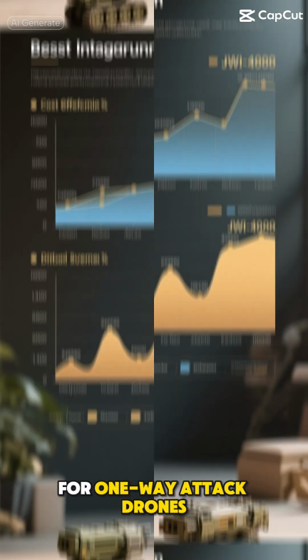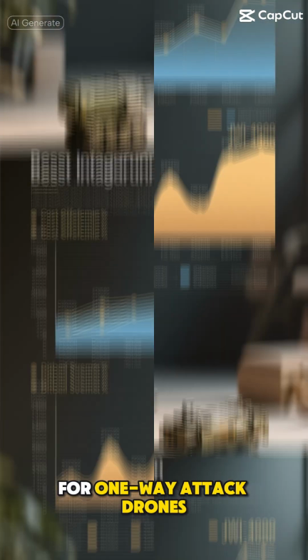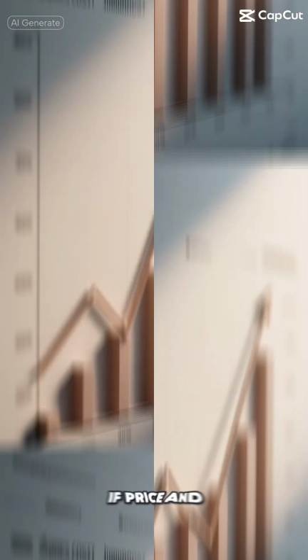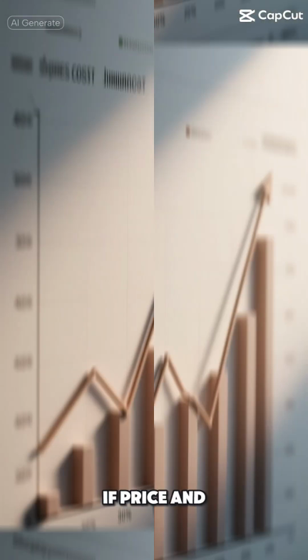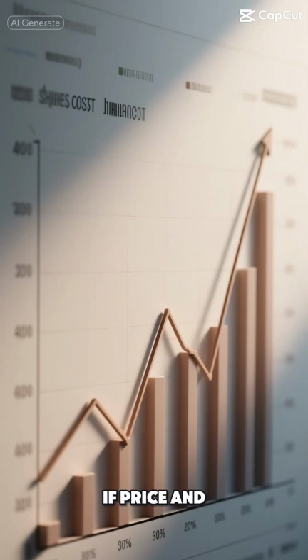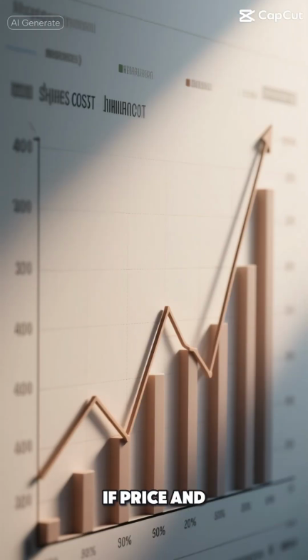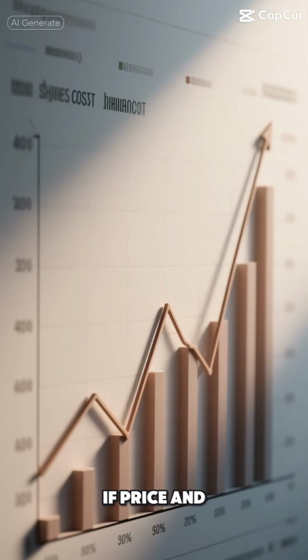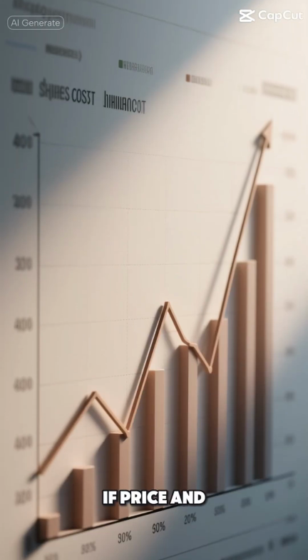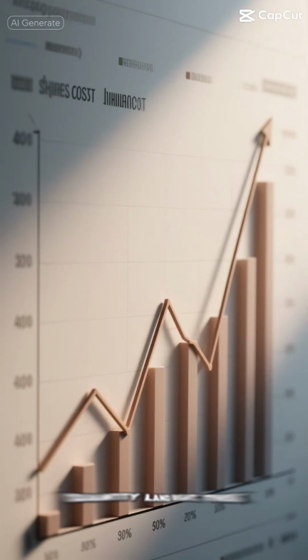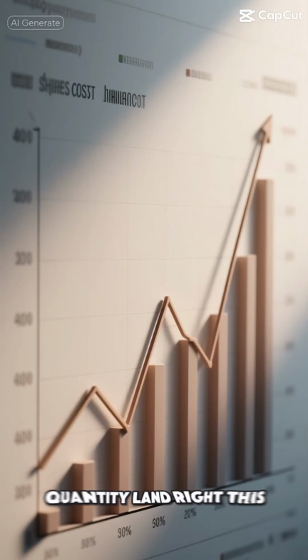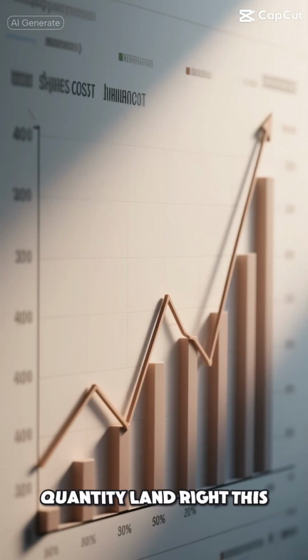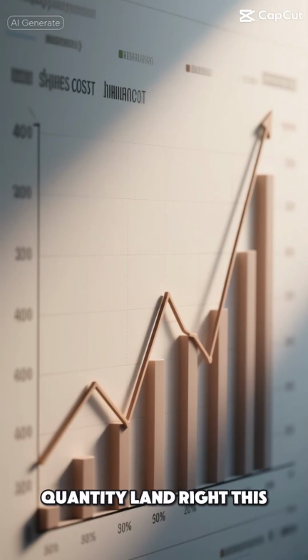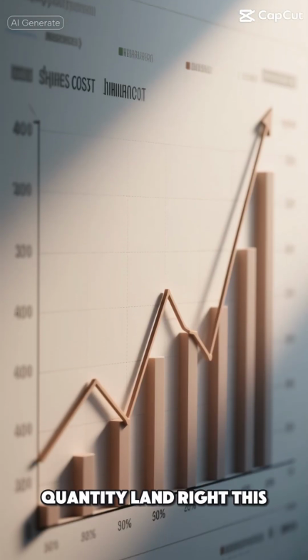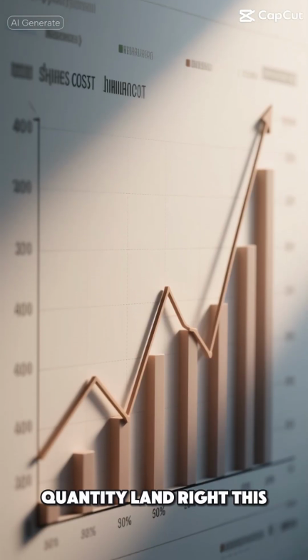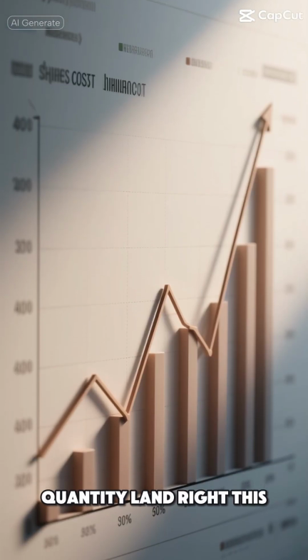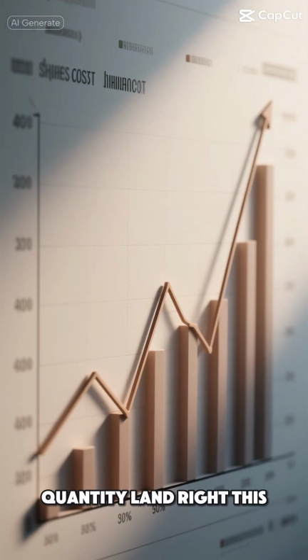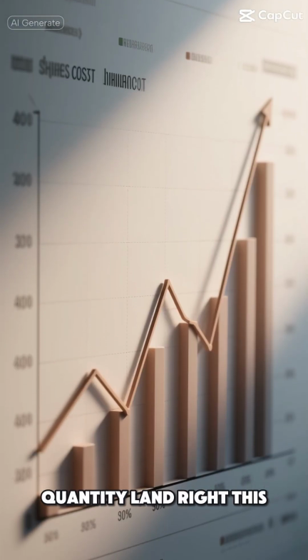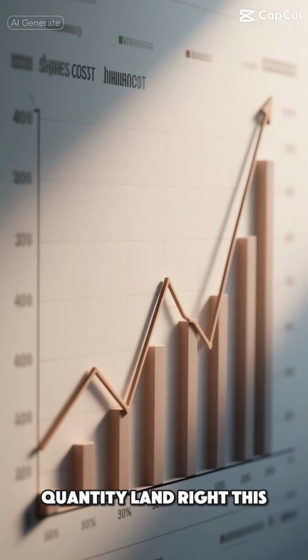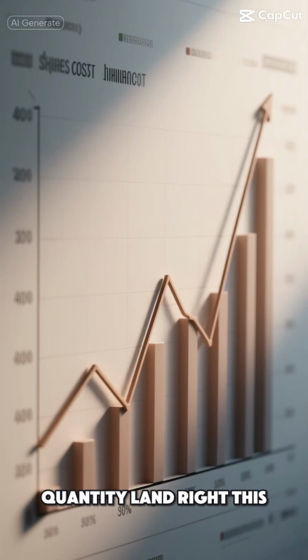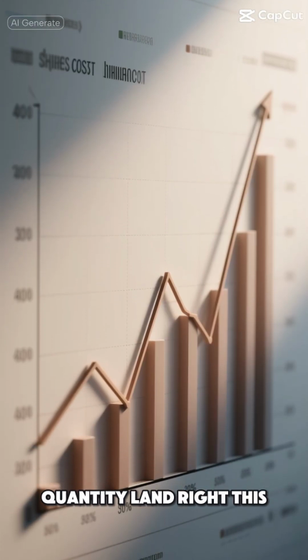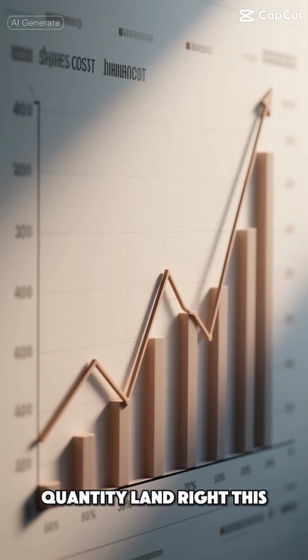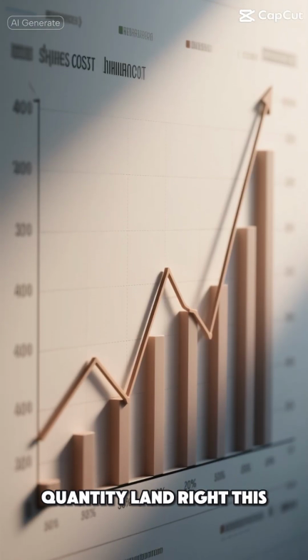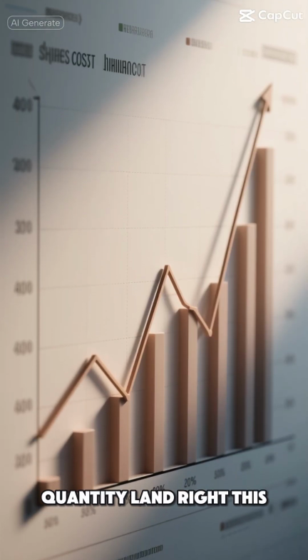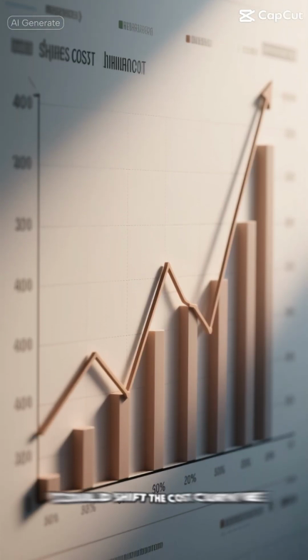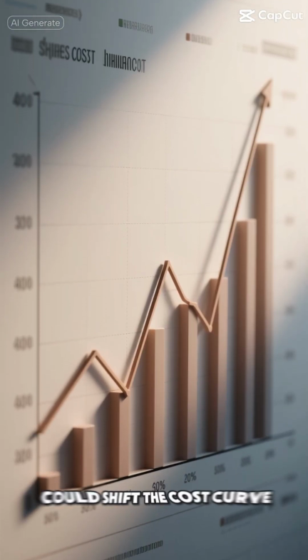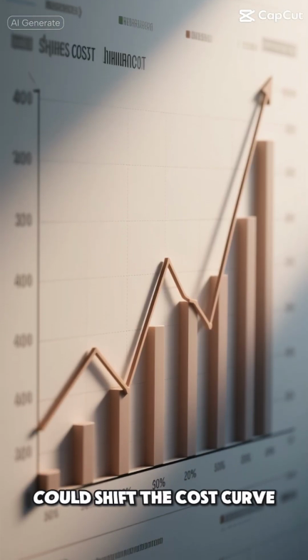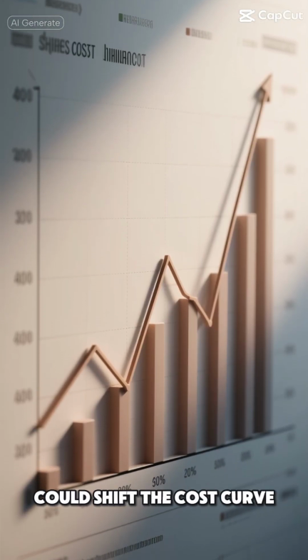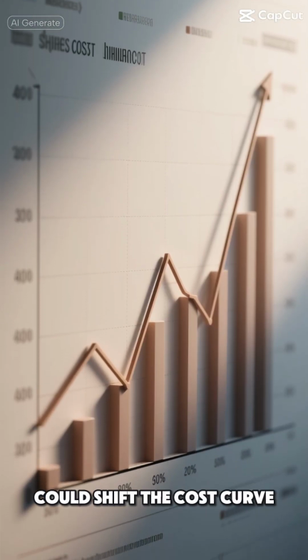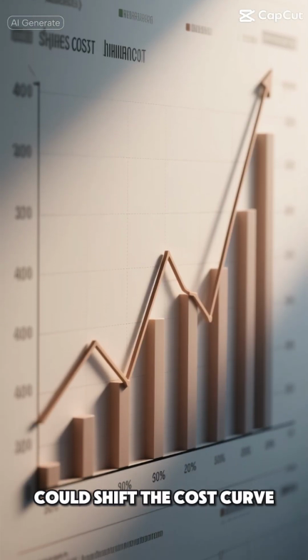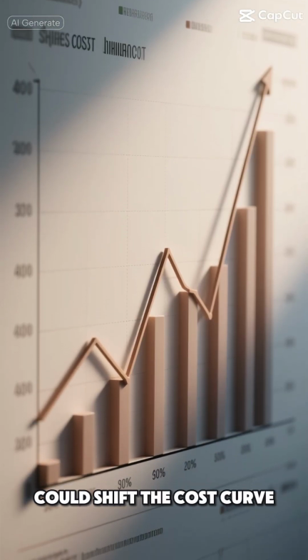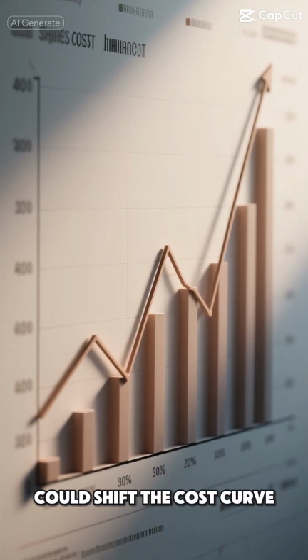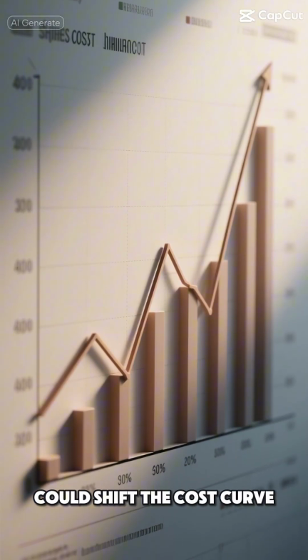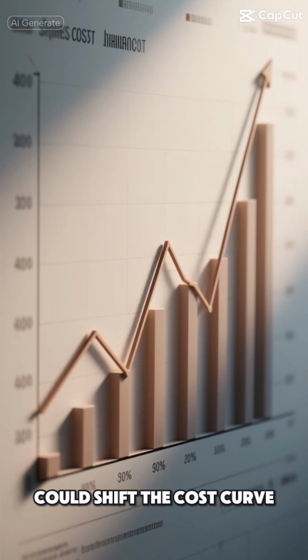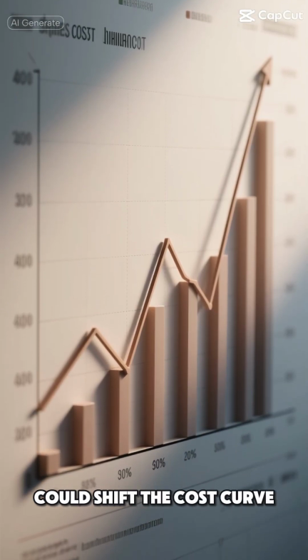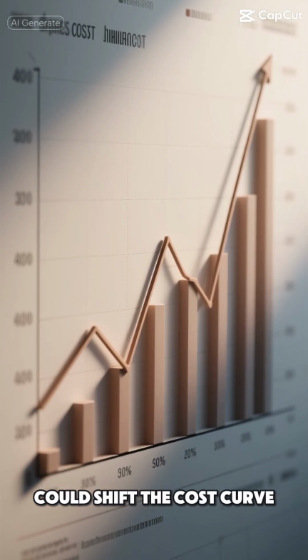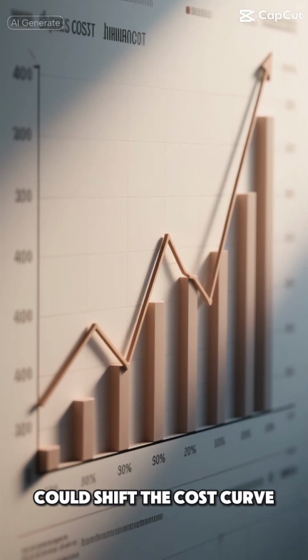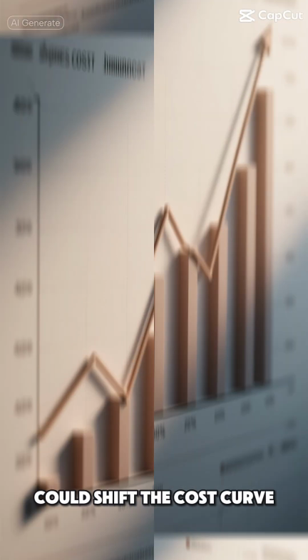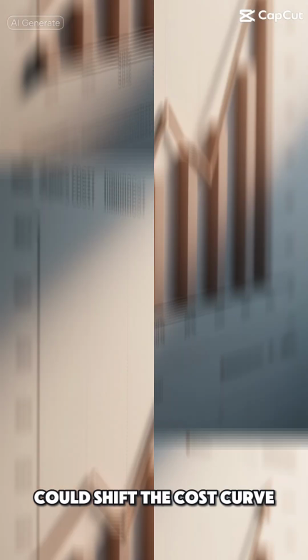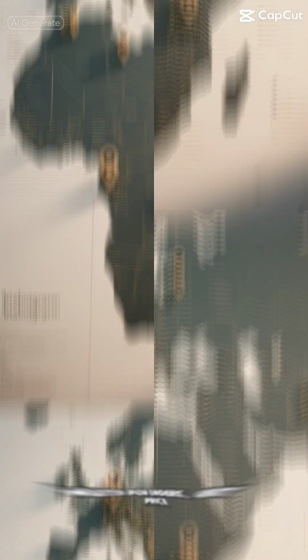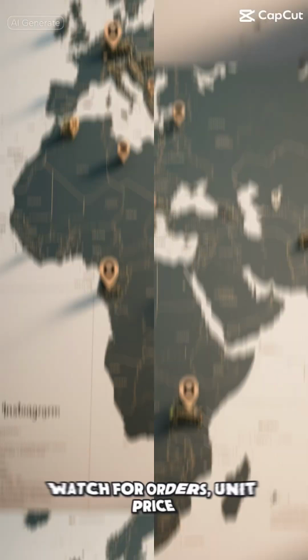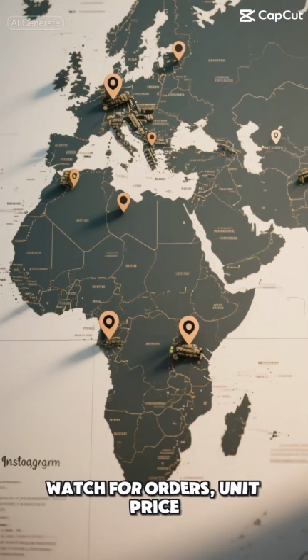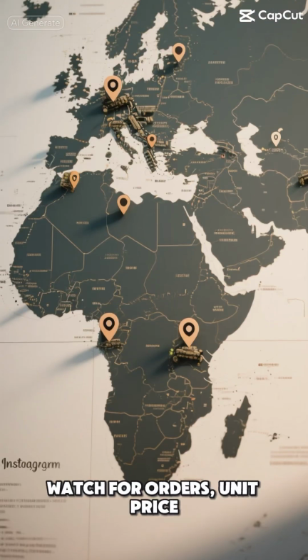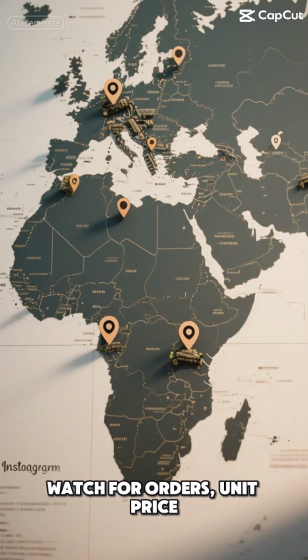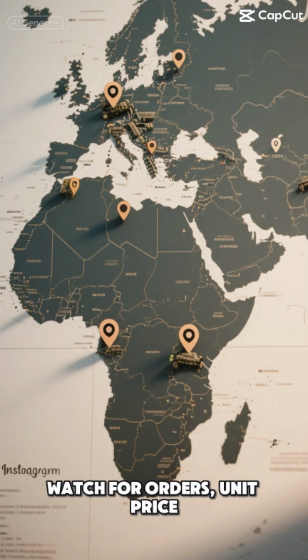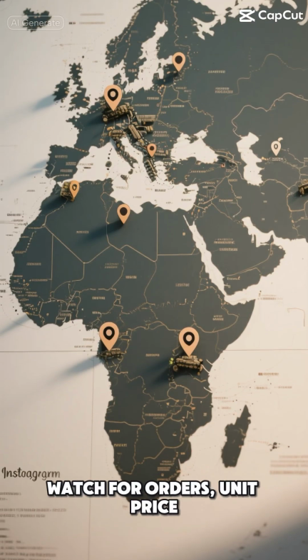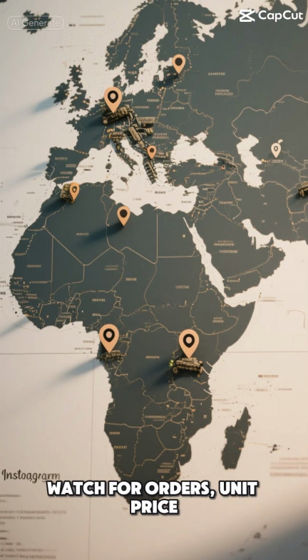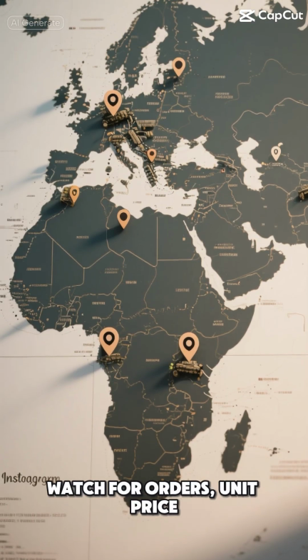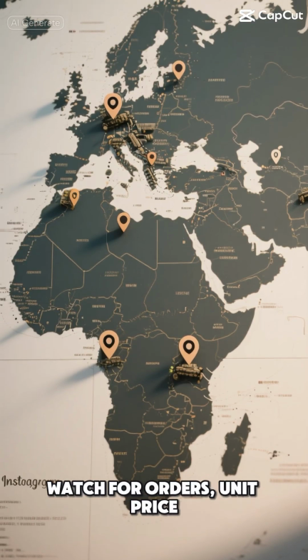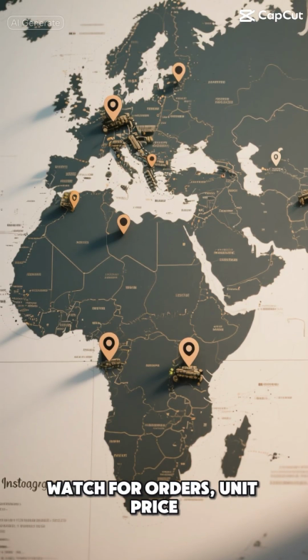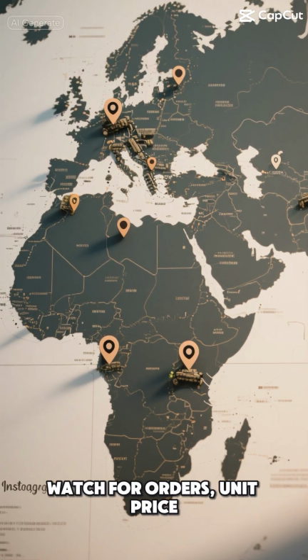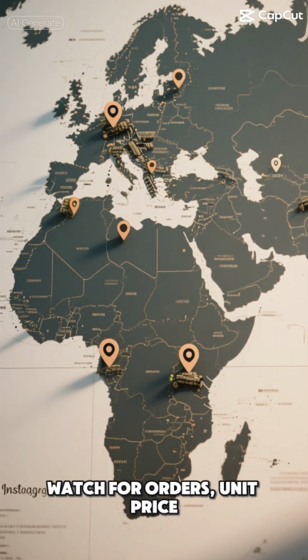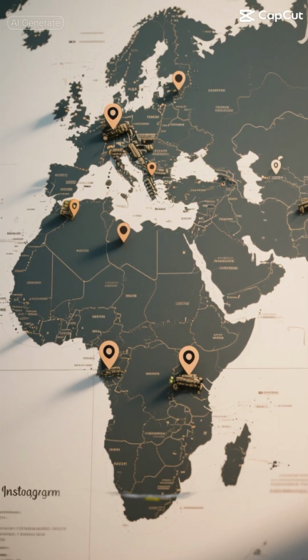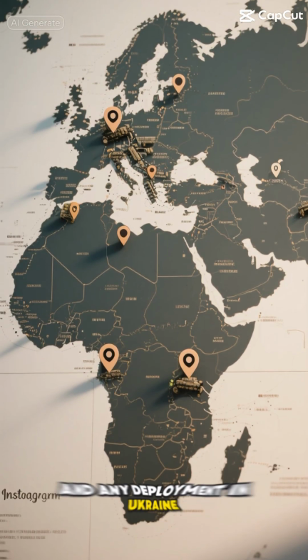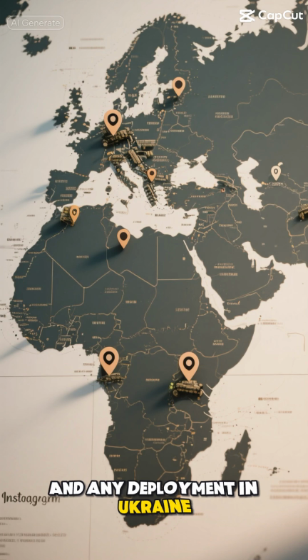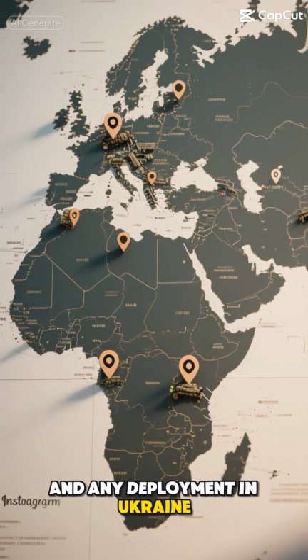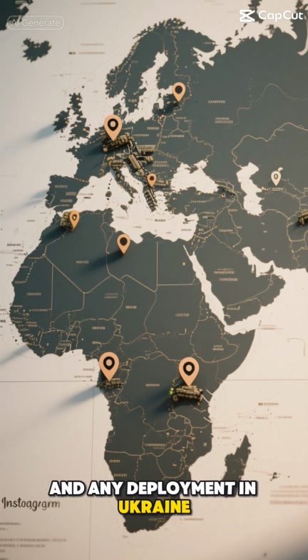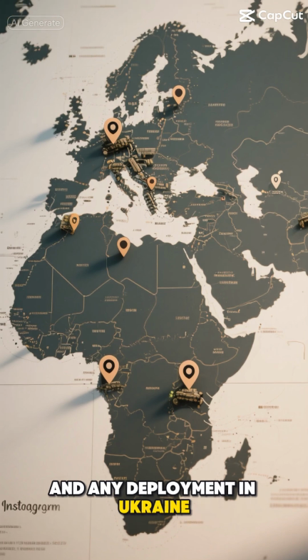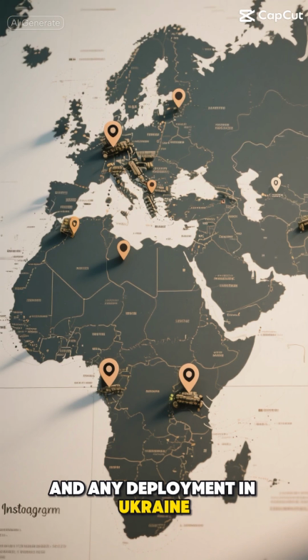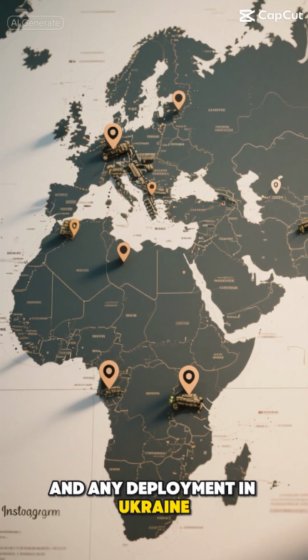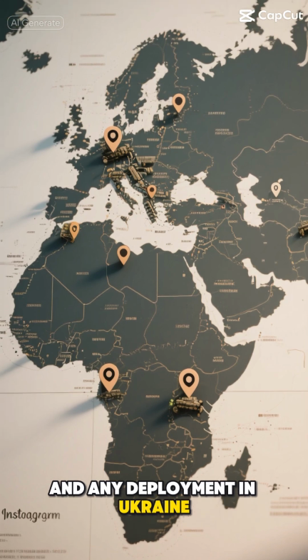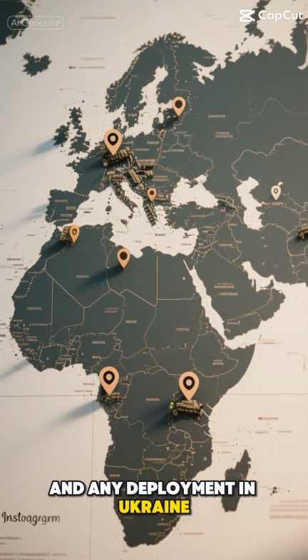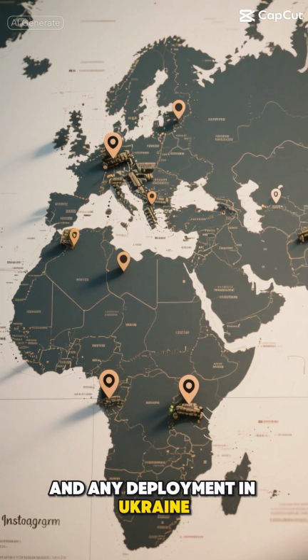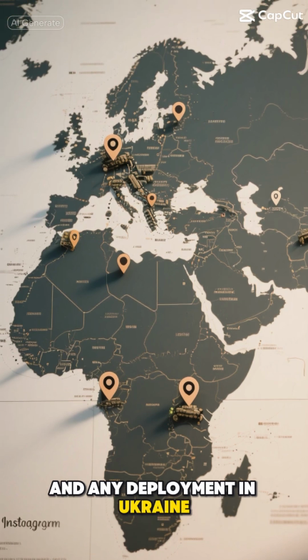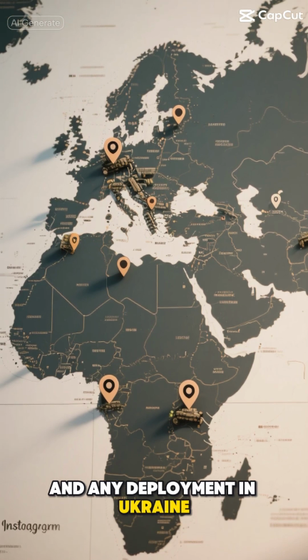If price and quantity land right, this could shift the cost curve. Watch for orders, unit price, and any deployment in Ukraine.